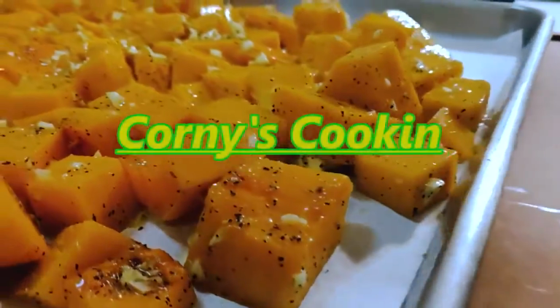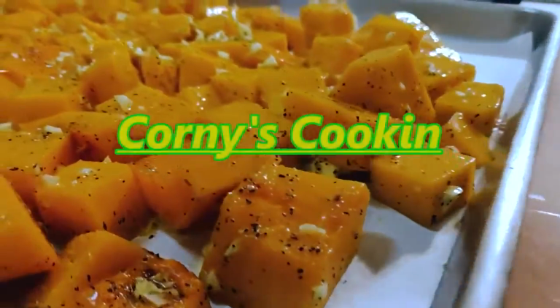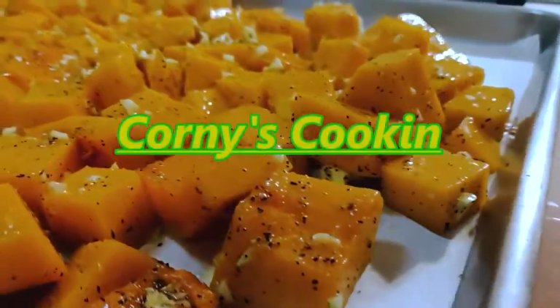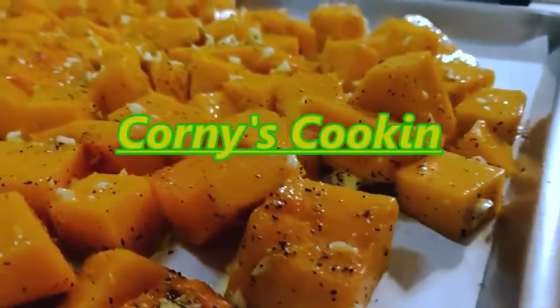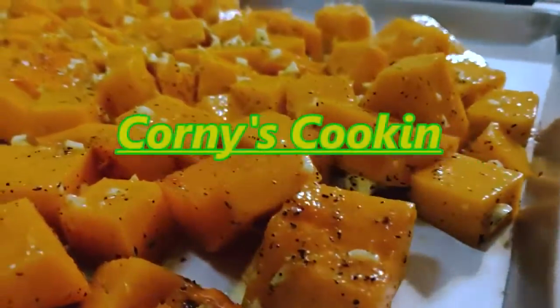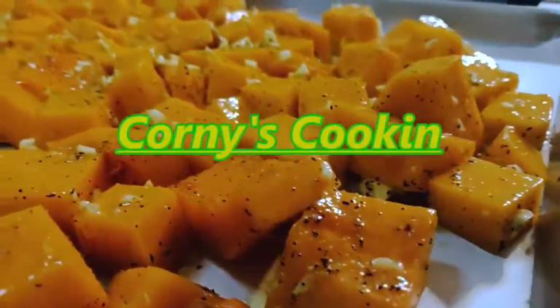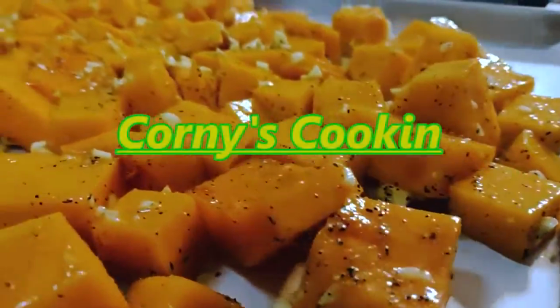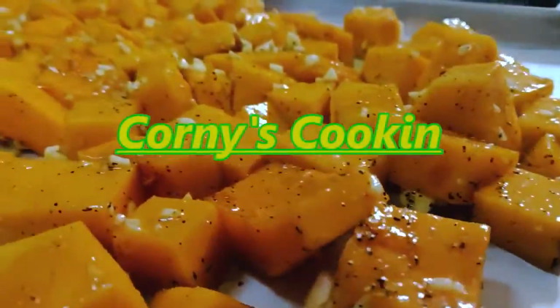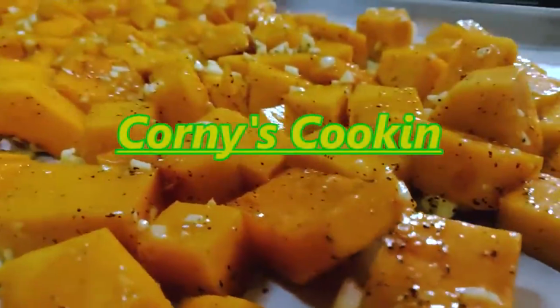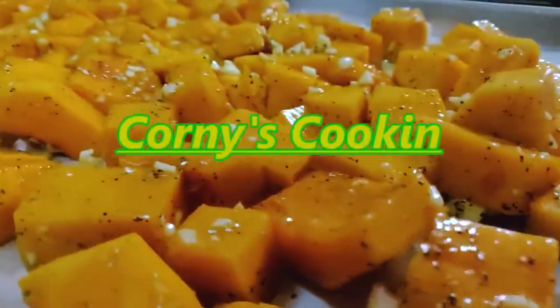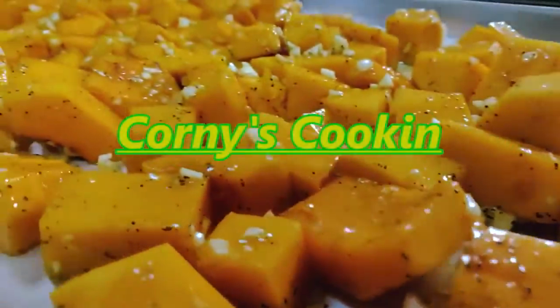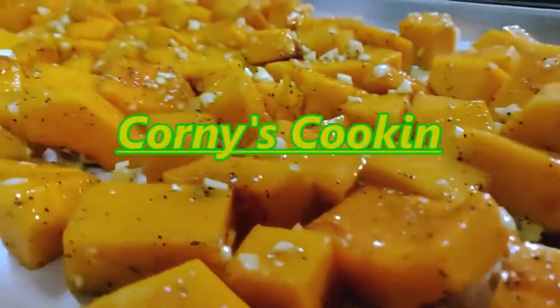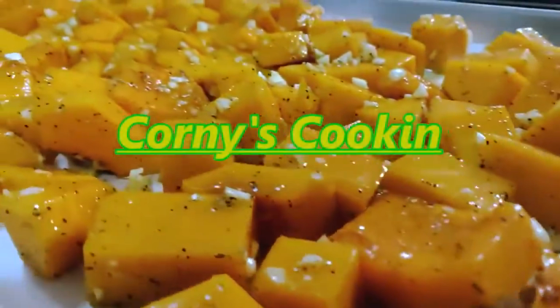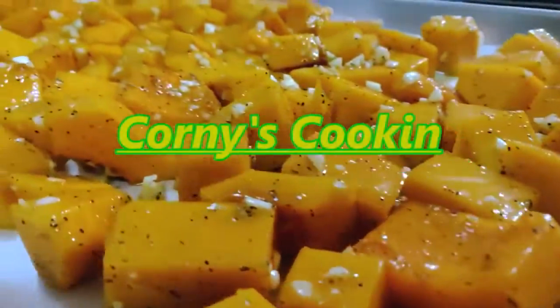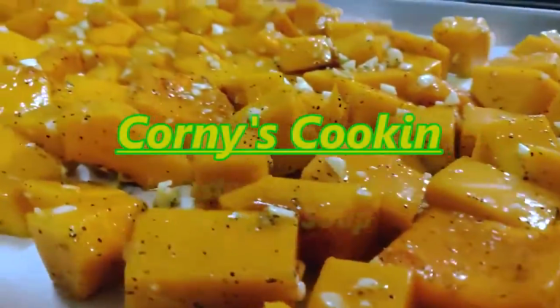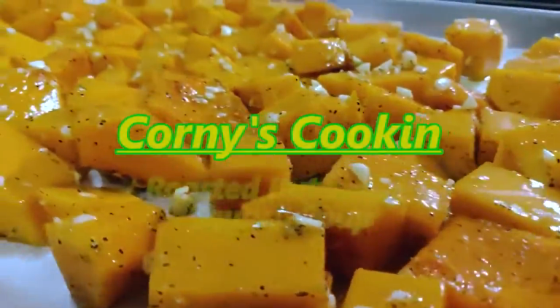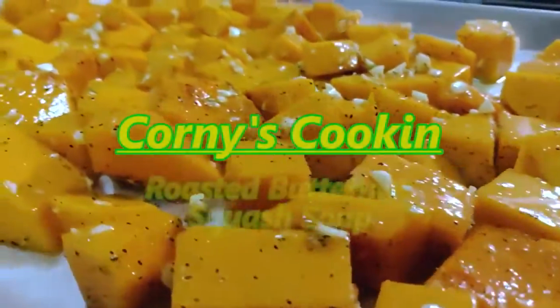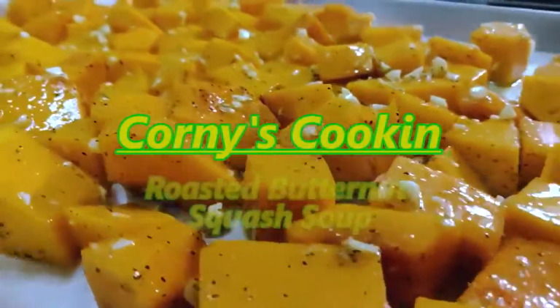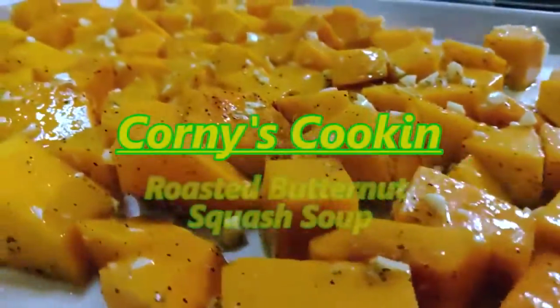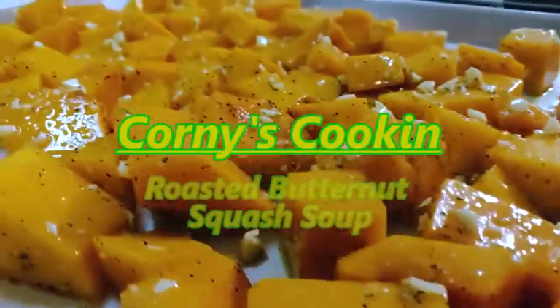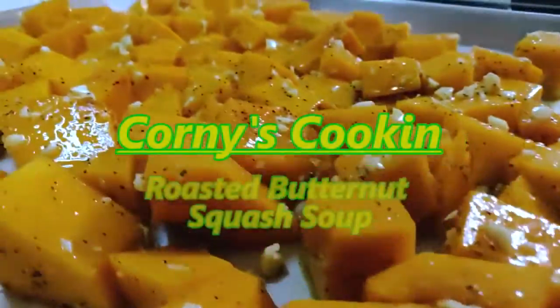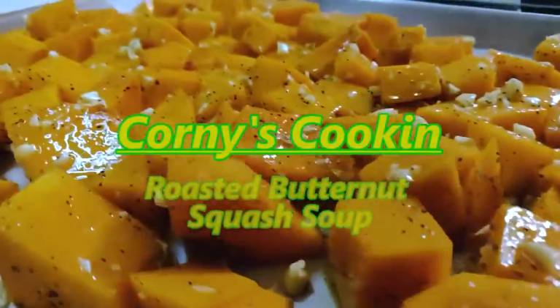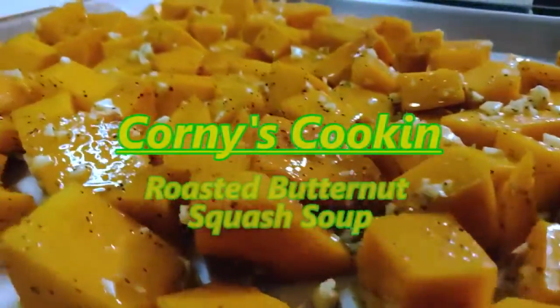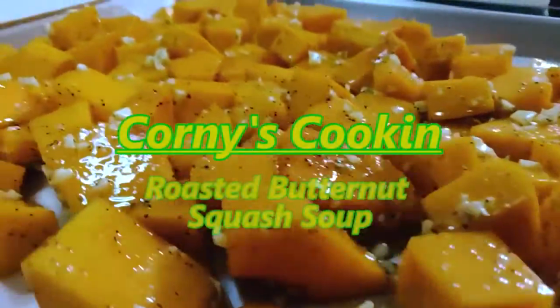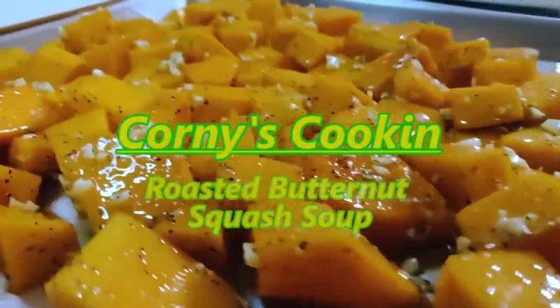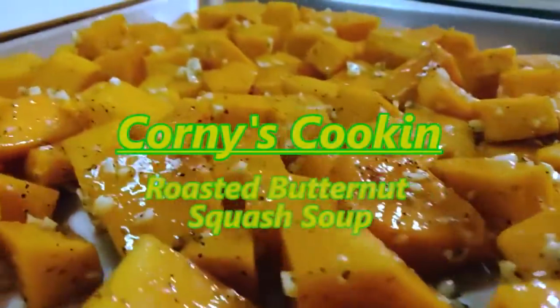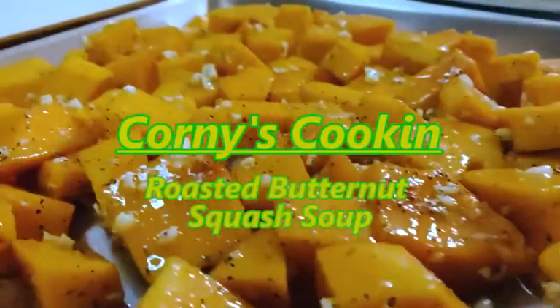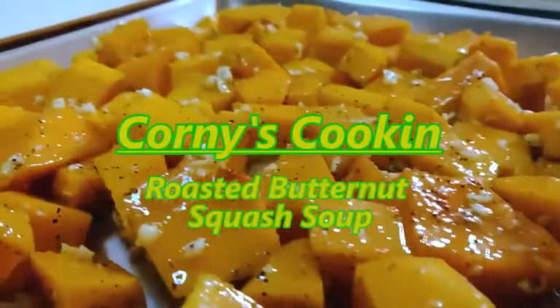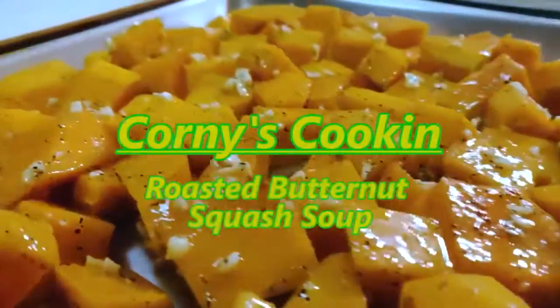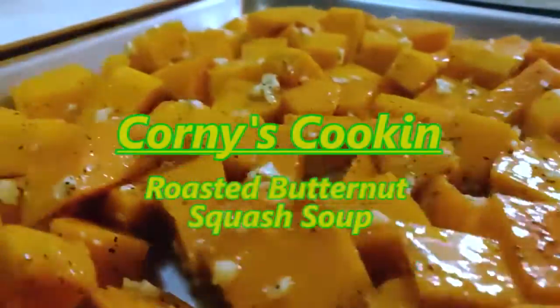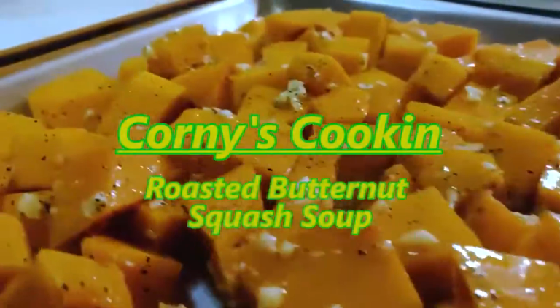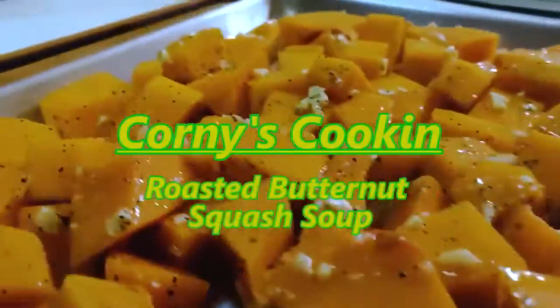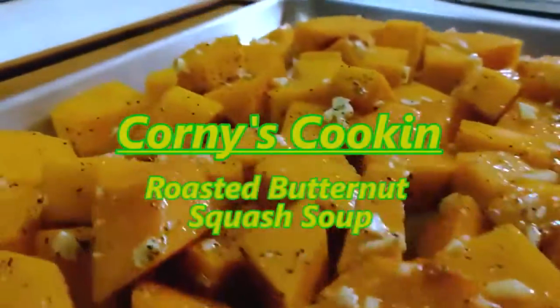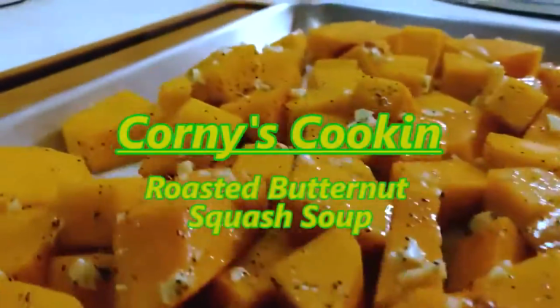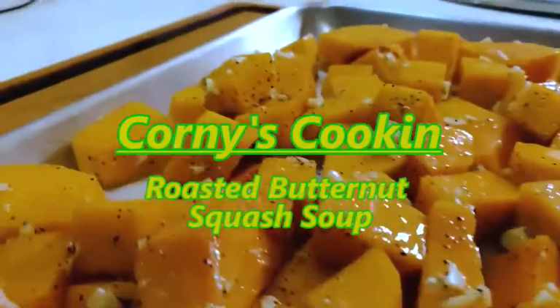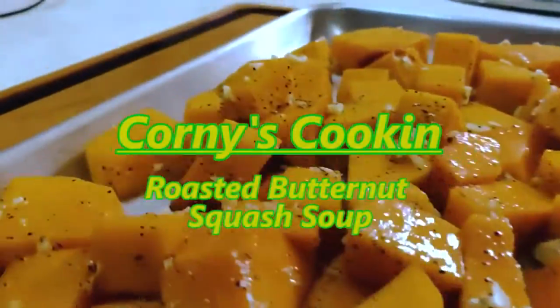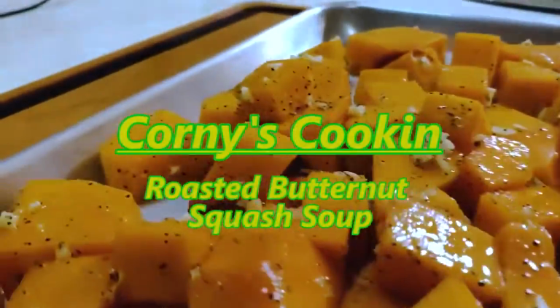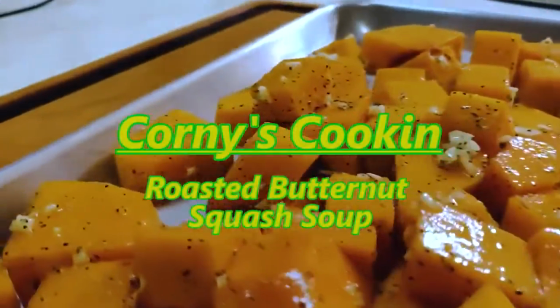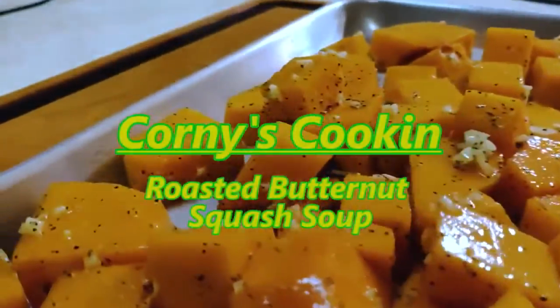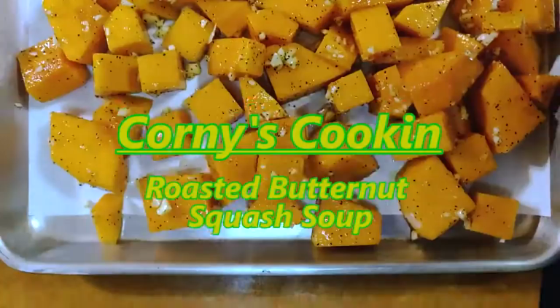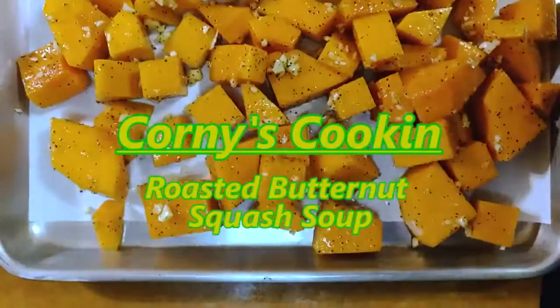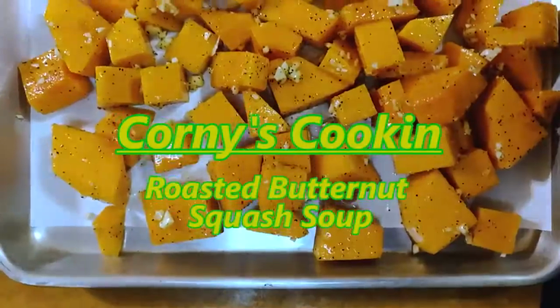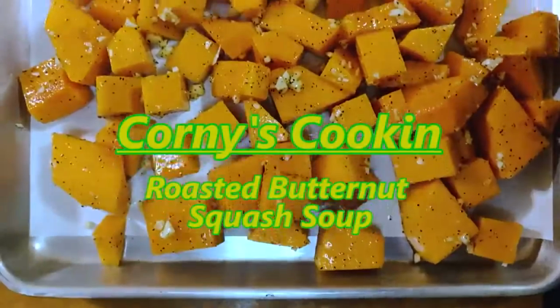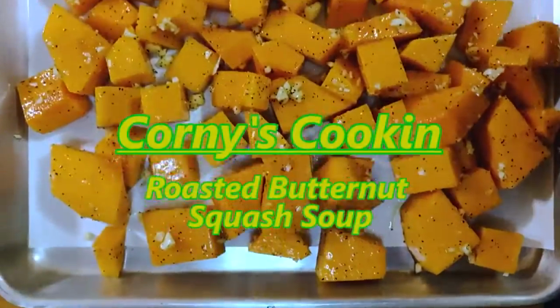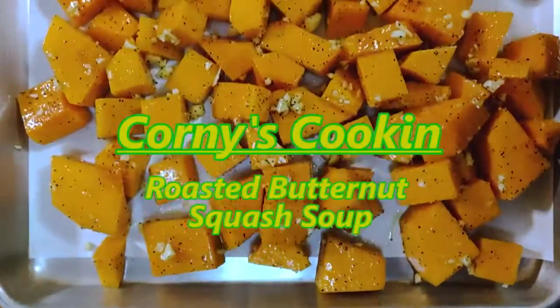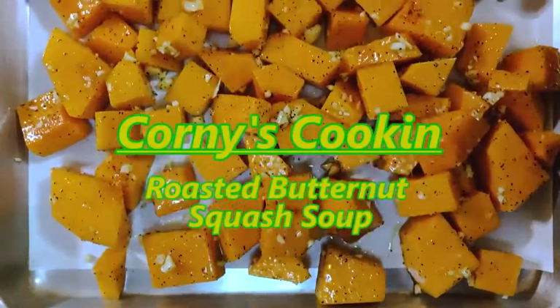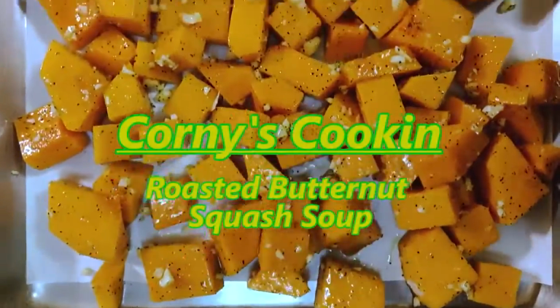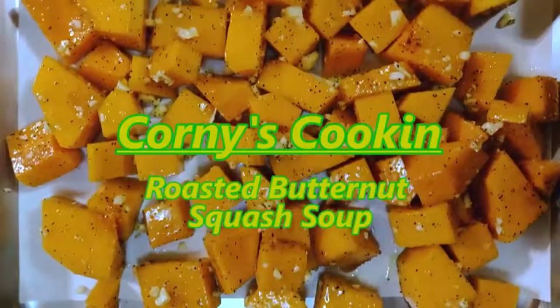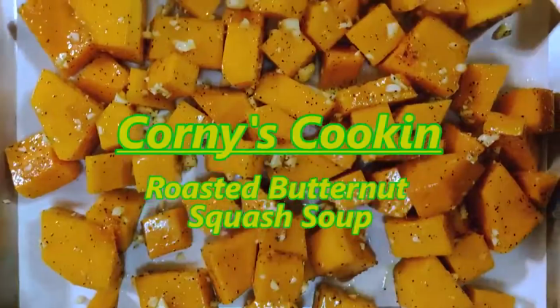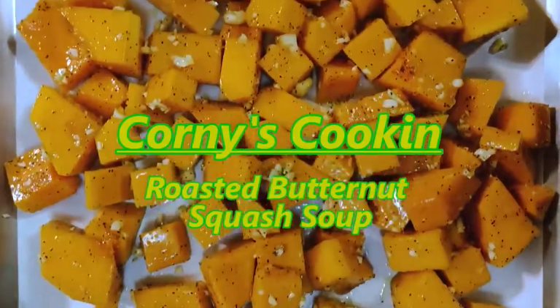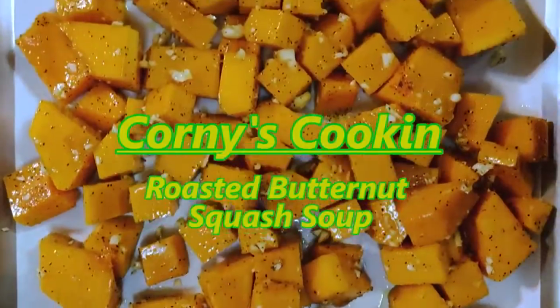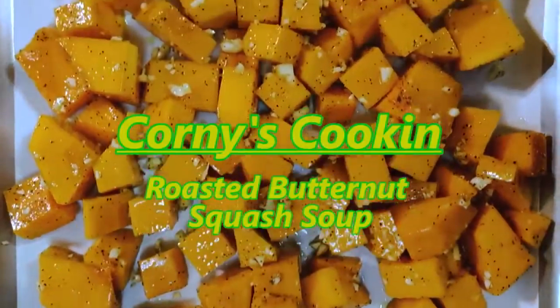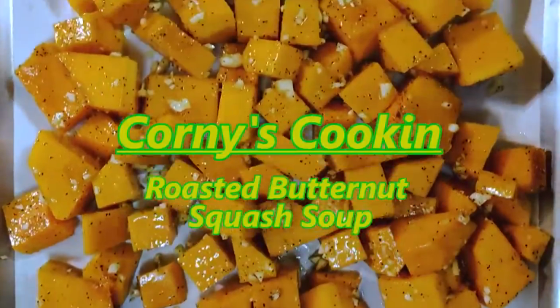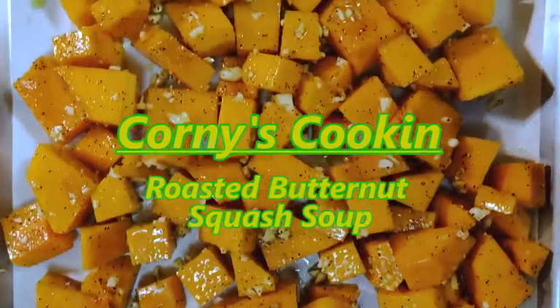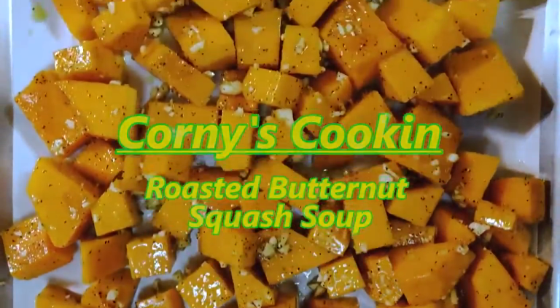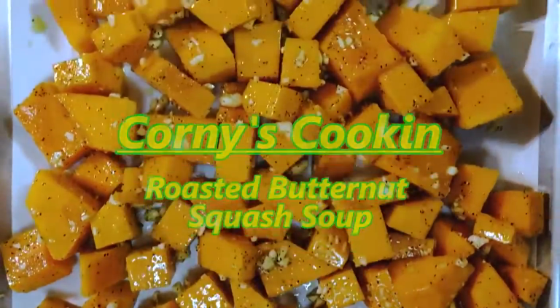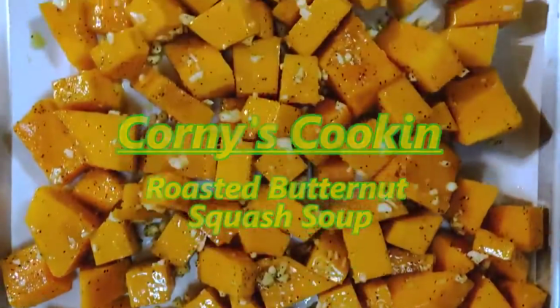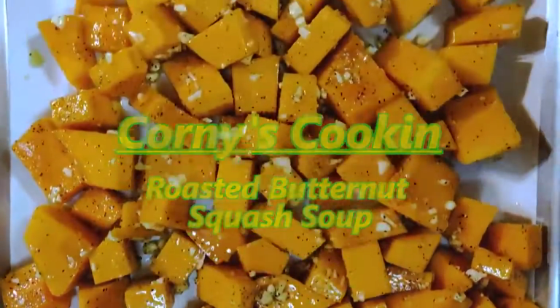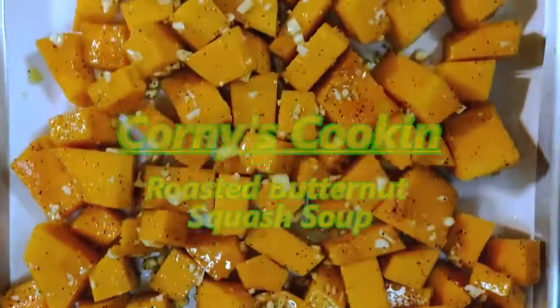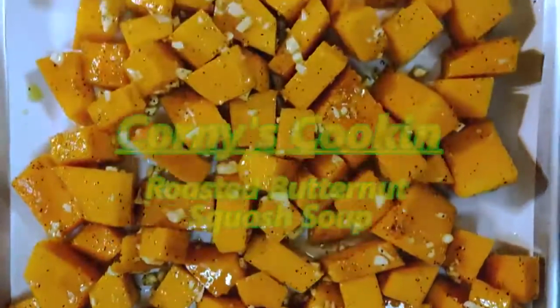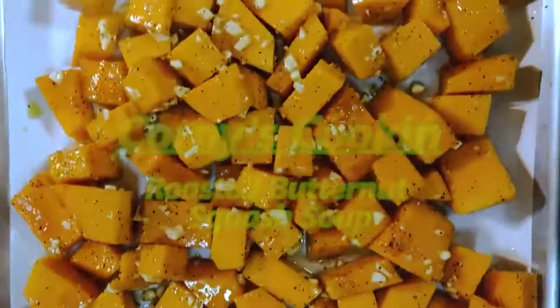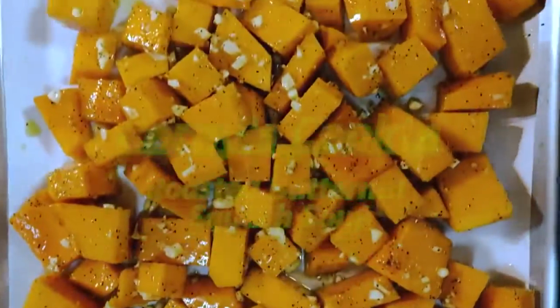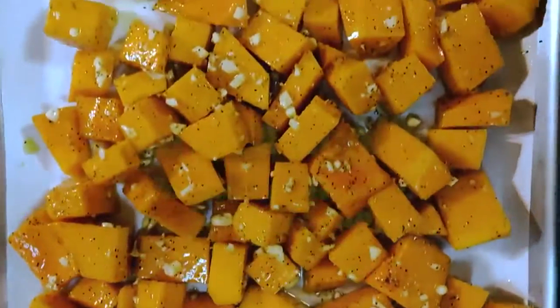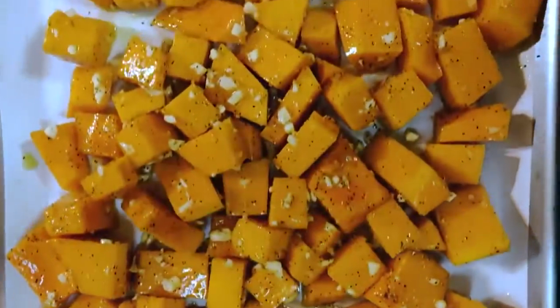What's going on y'all? On today's menu, we're making roasted butternut squash soup.